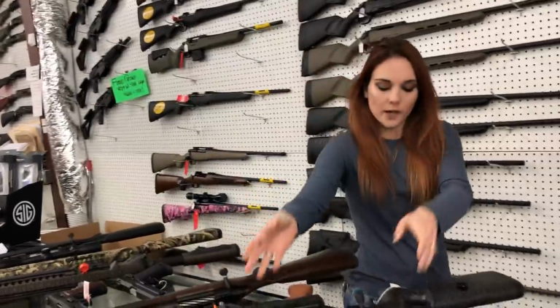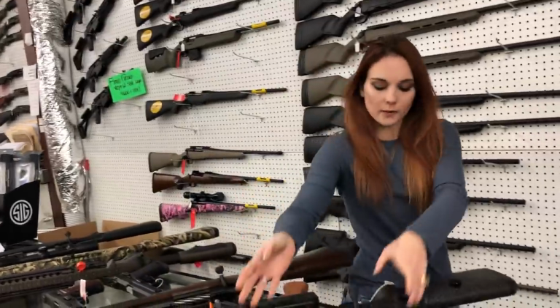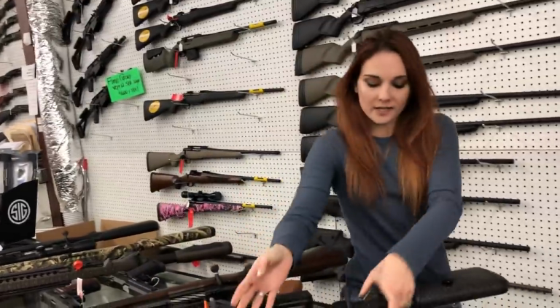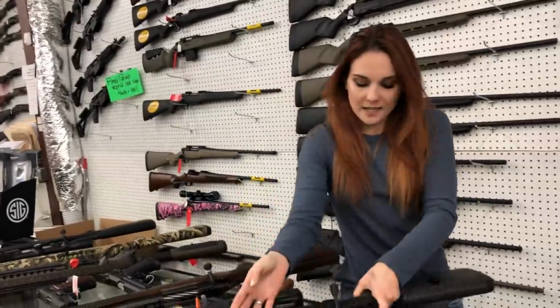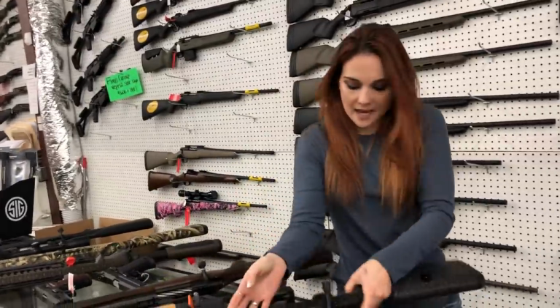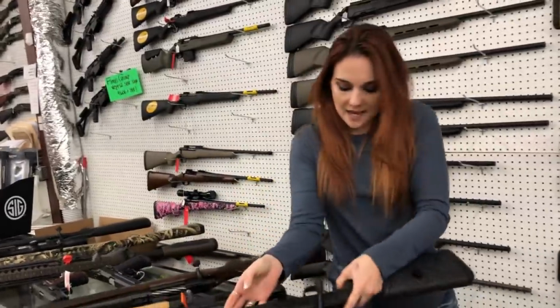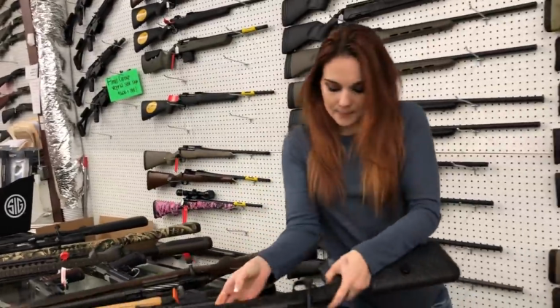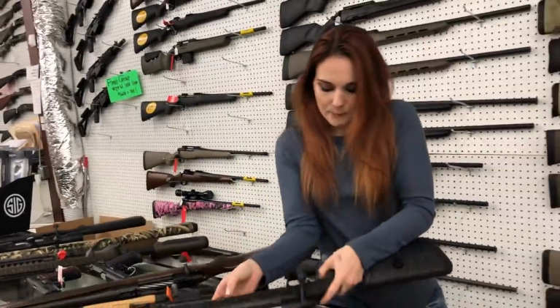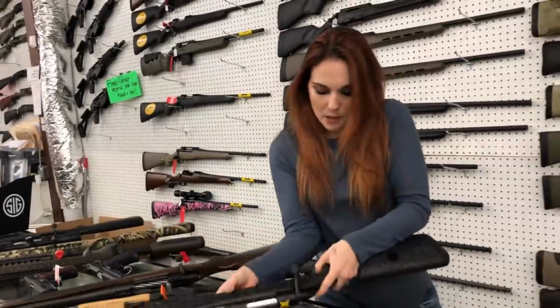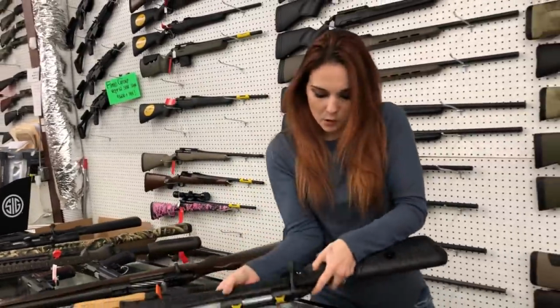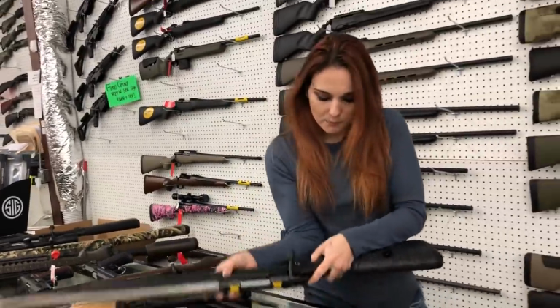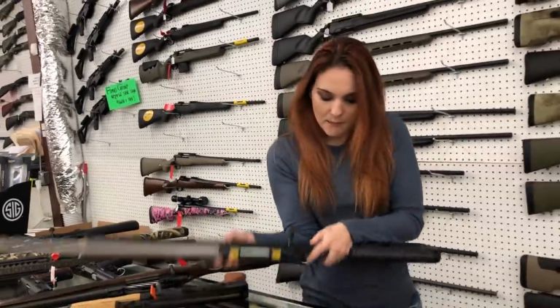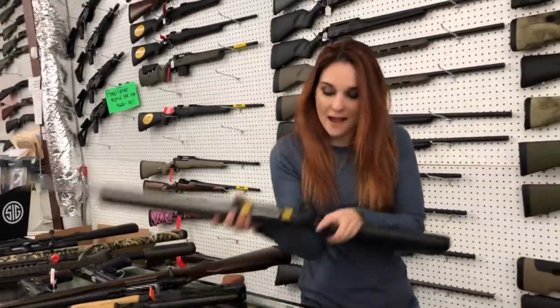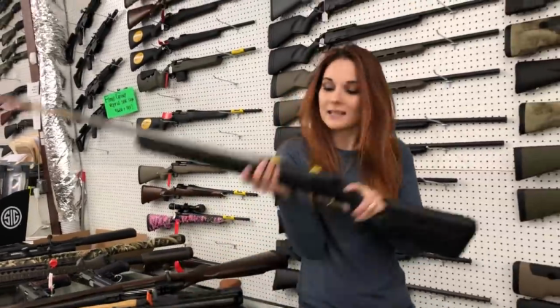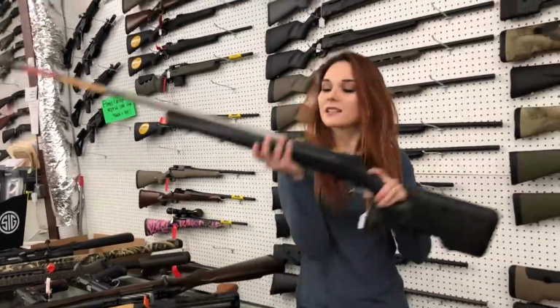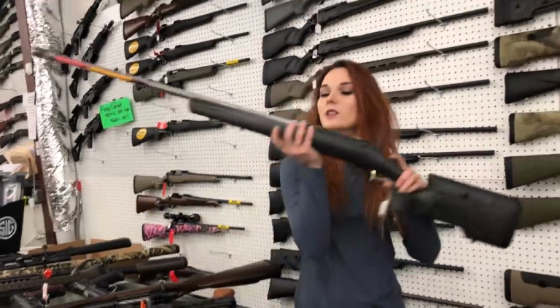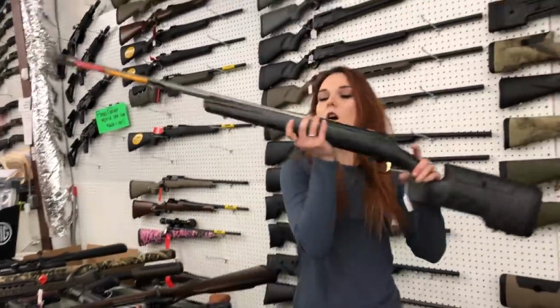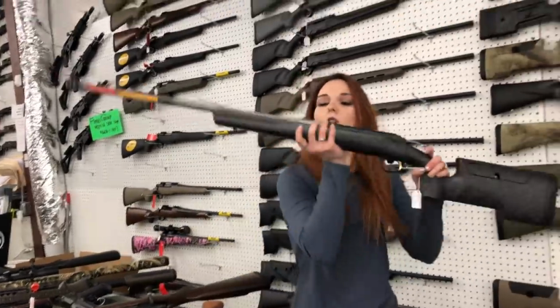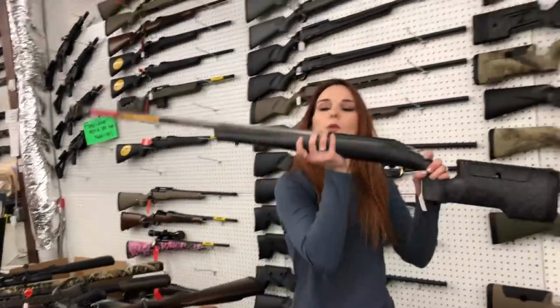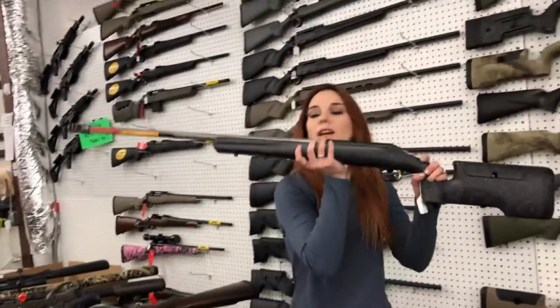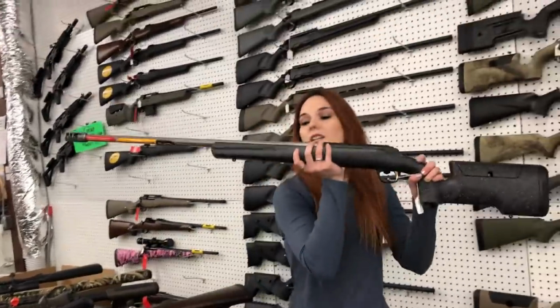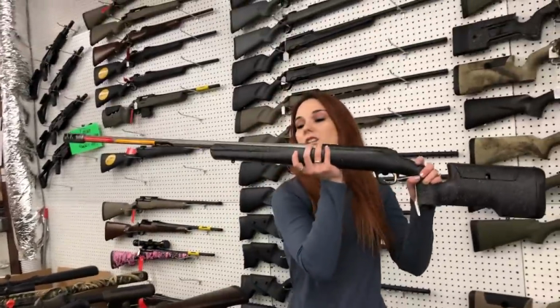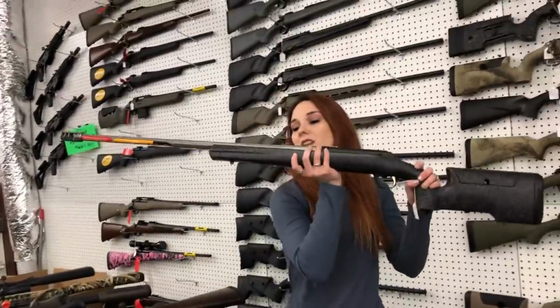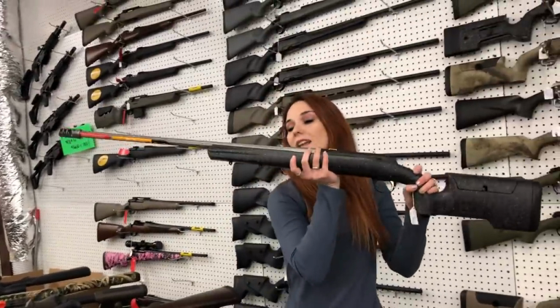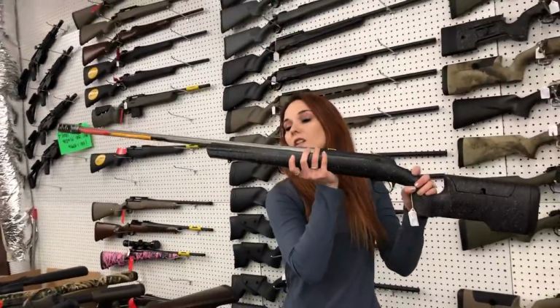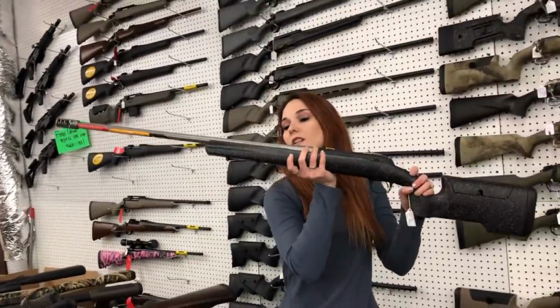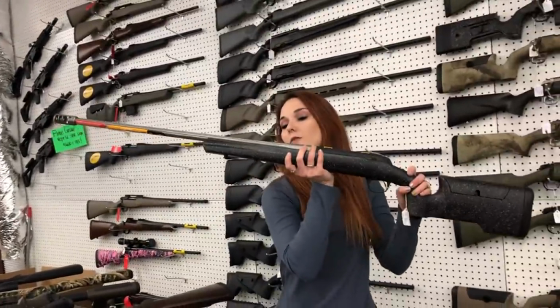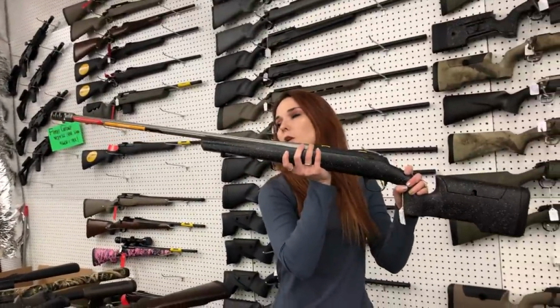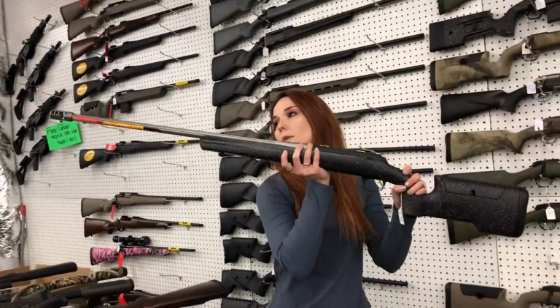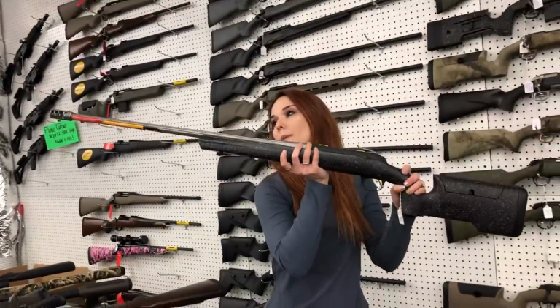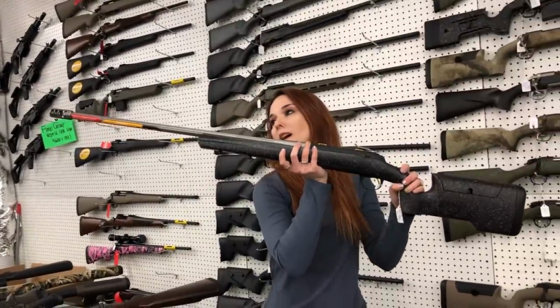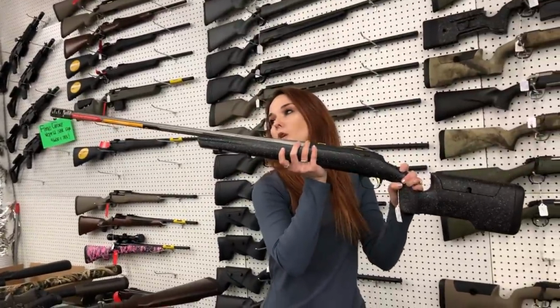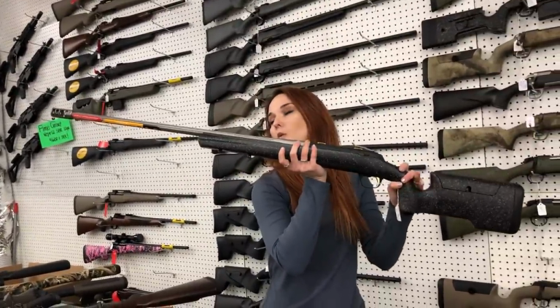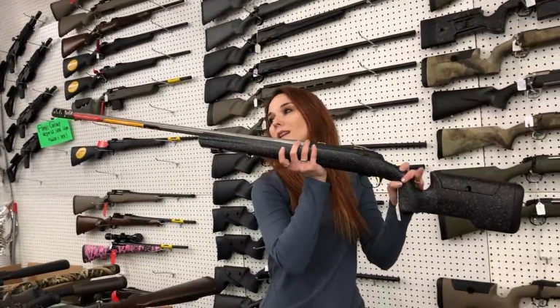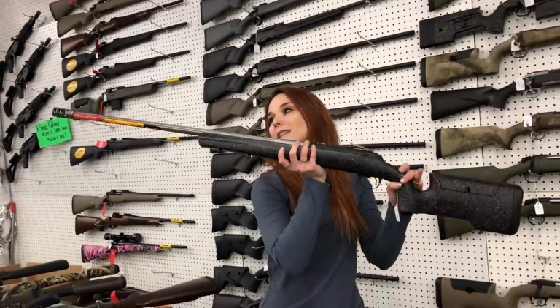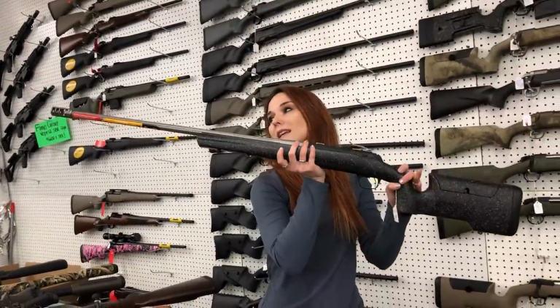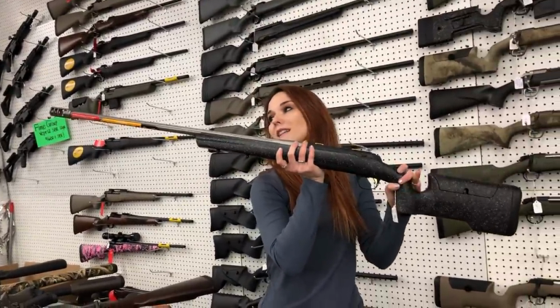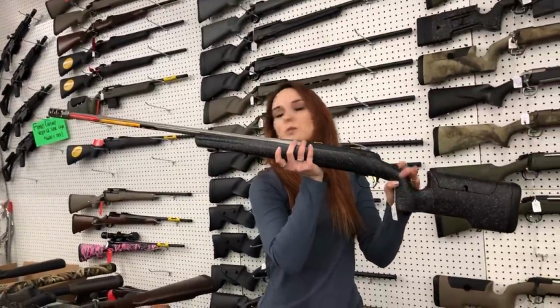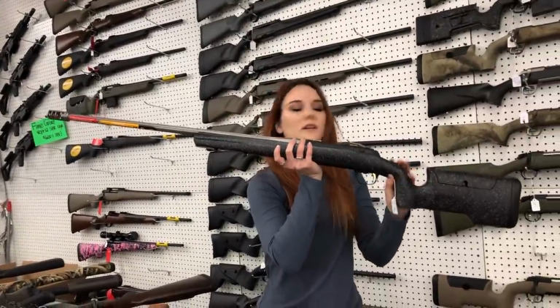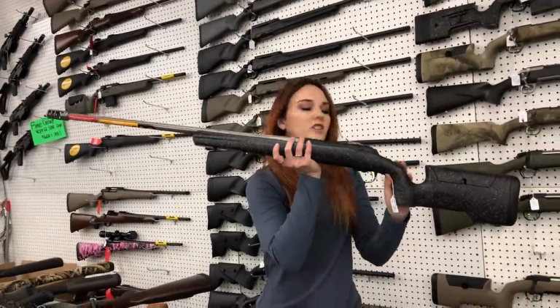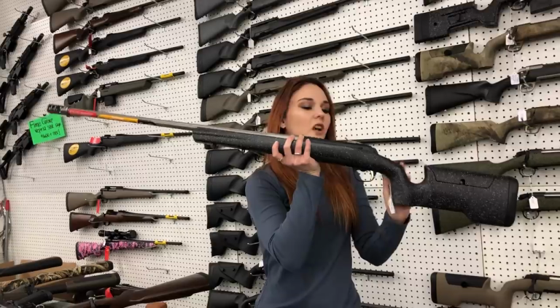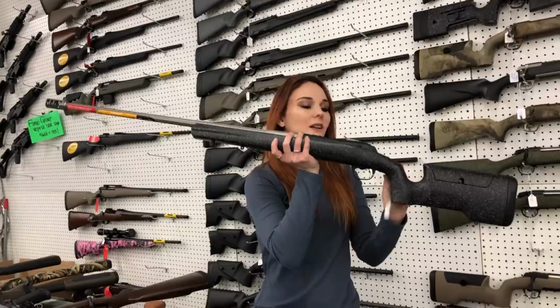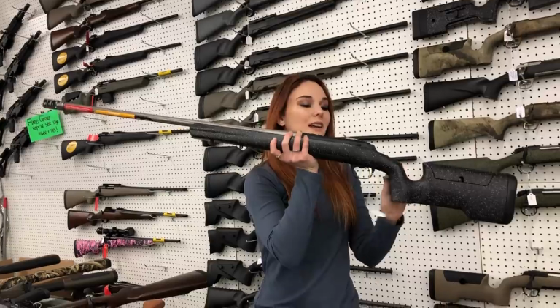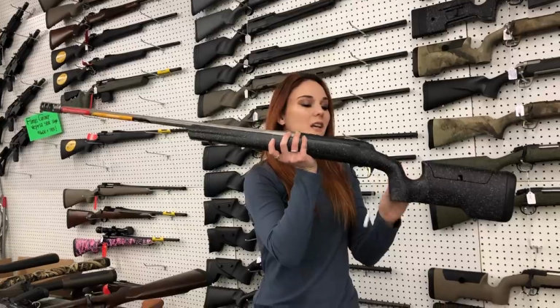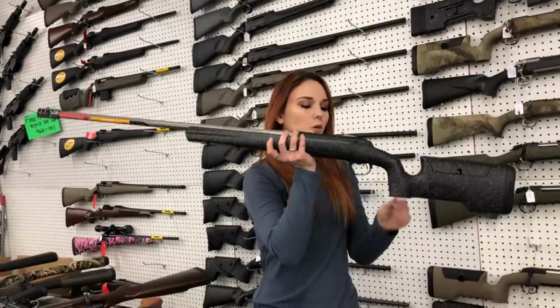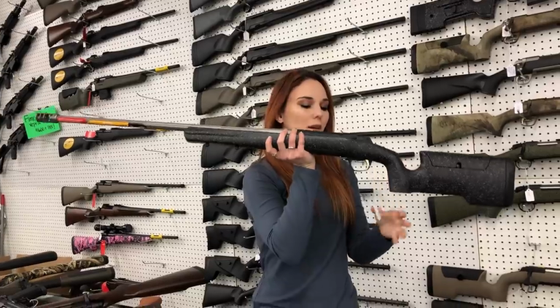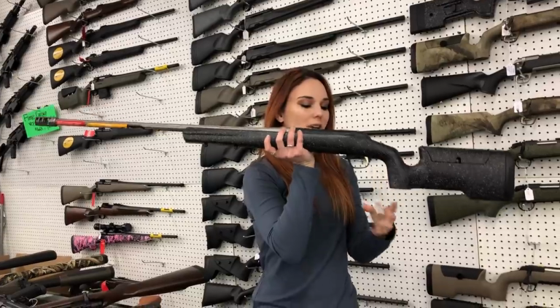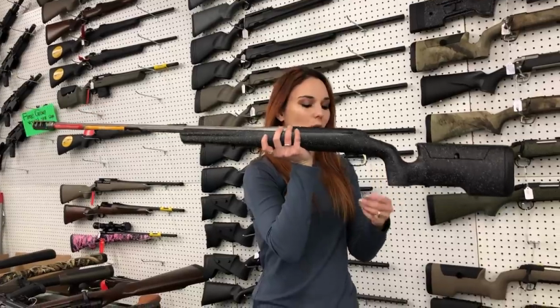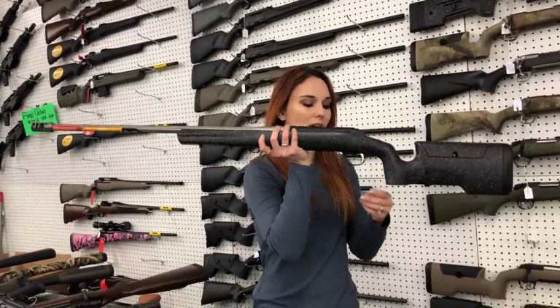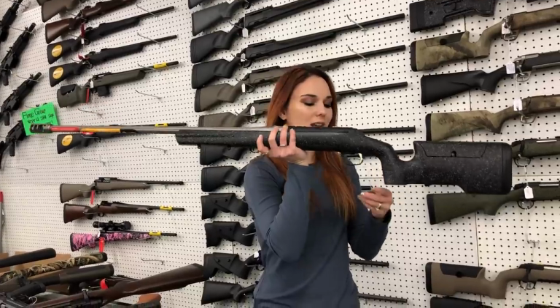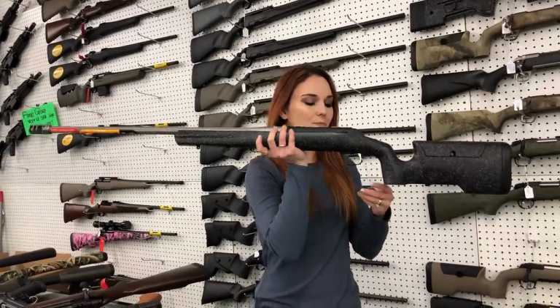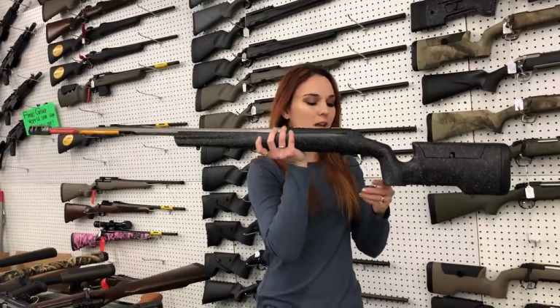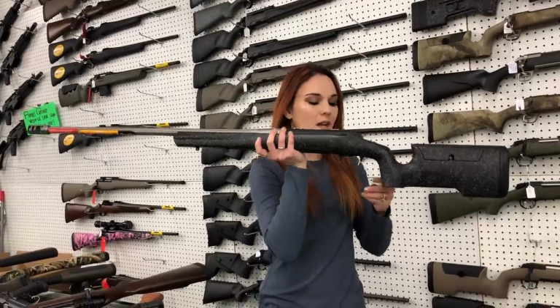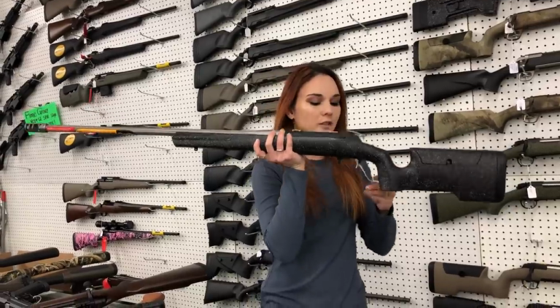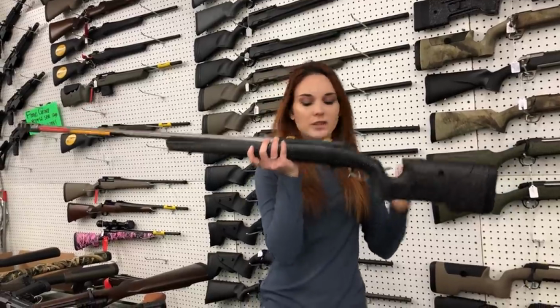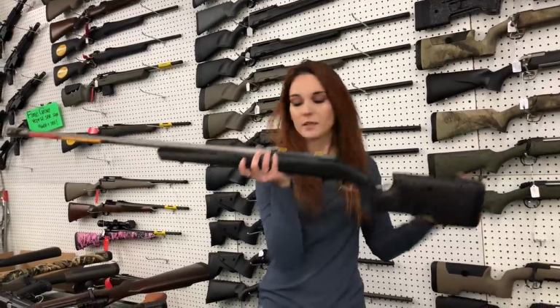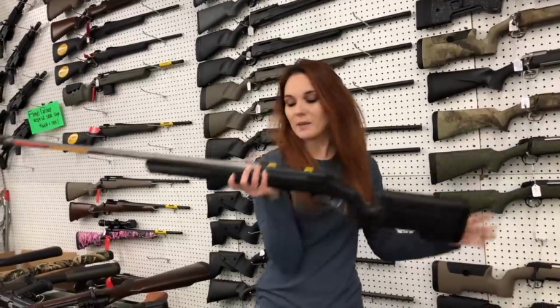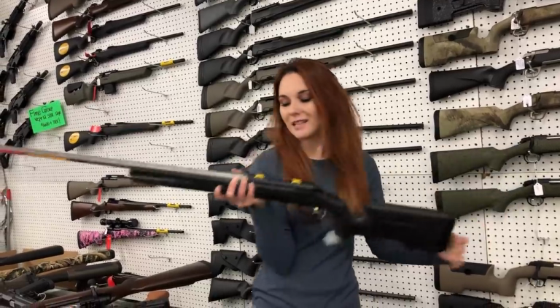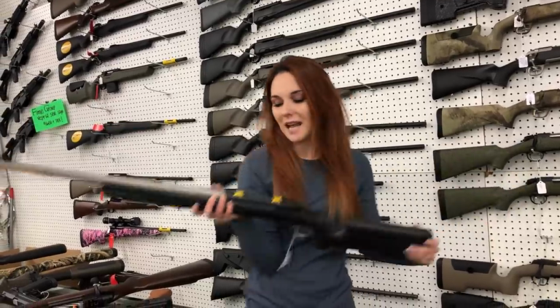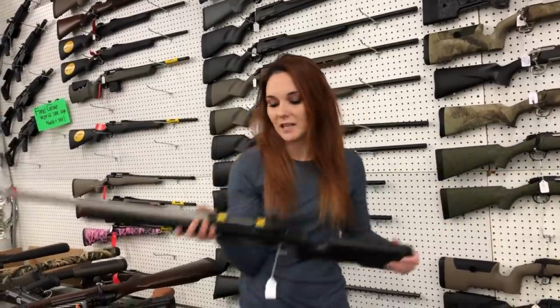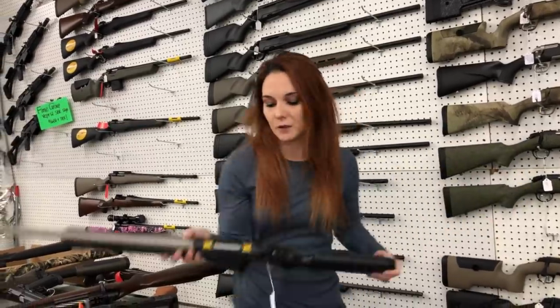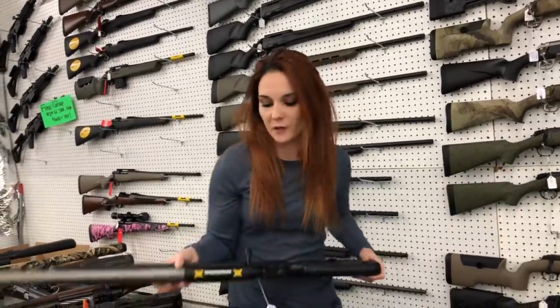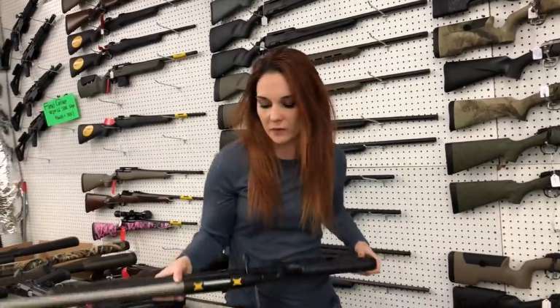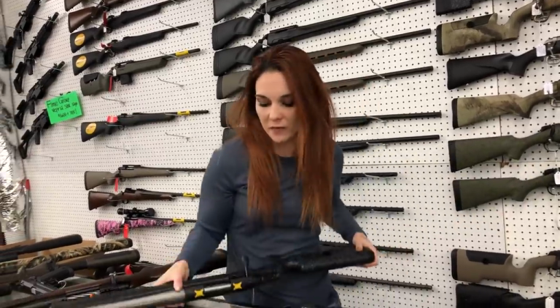Browning X-Bolt Max Long Range Stainless Fluted Barrel, 1-in-10 twist in a .308 — she's going to be $1,050.